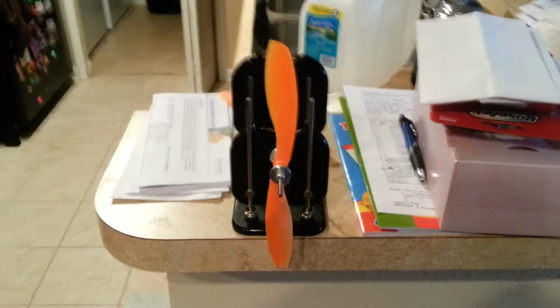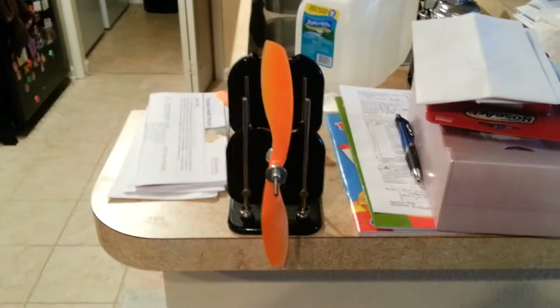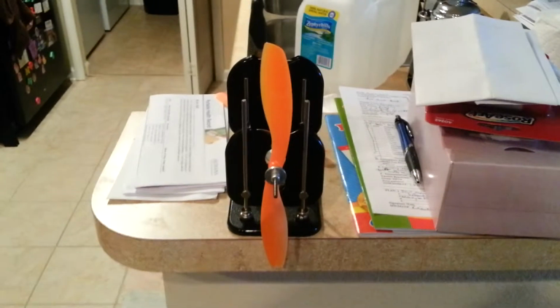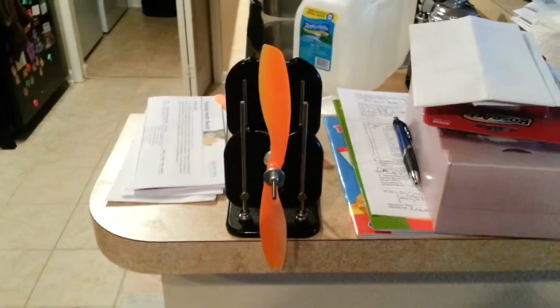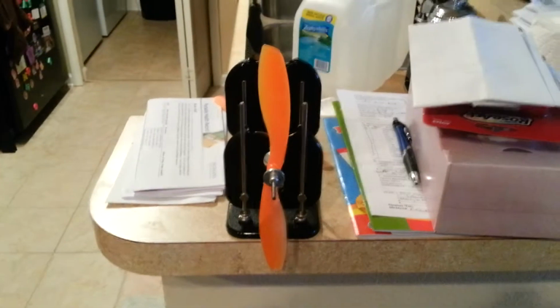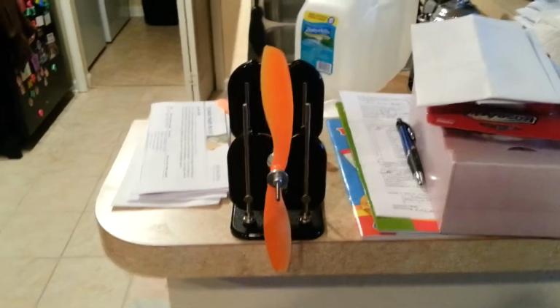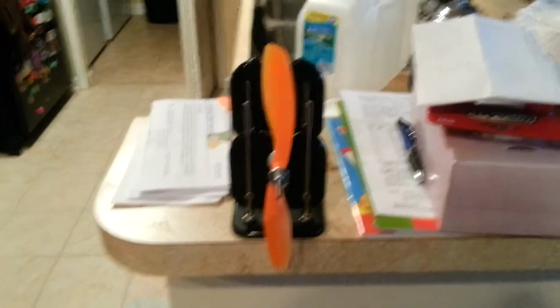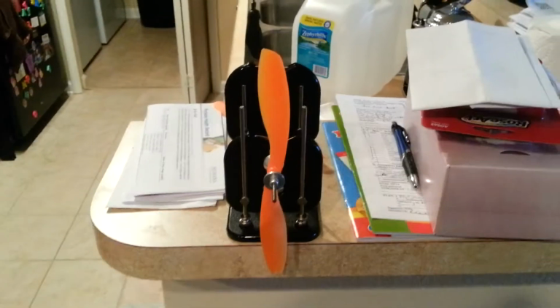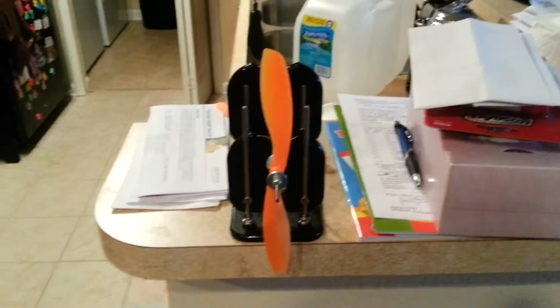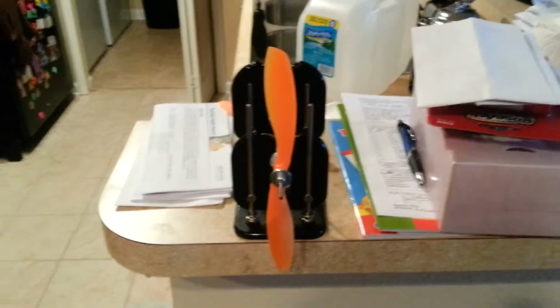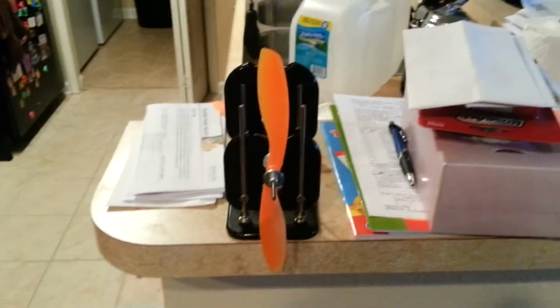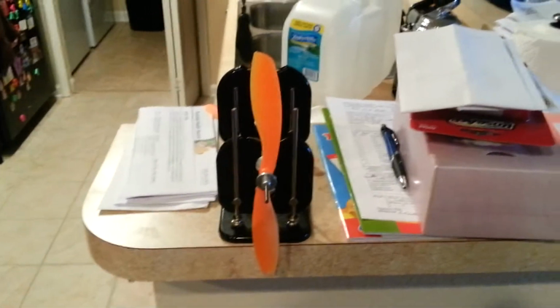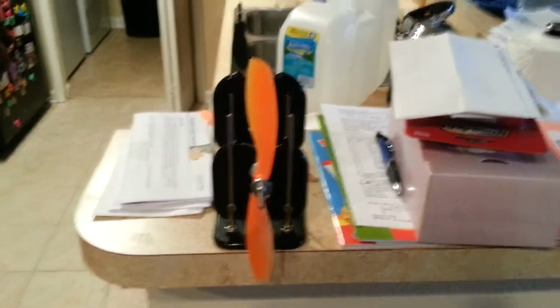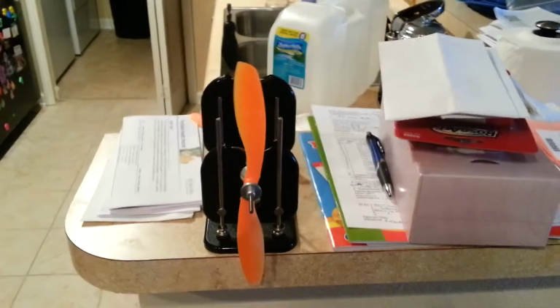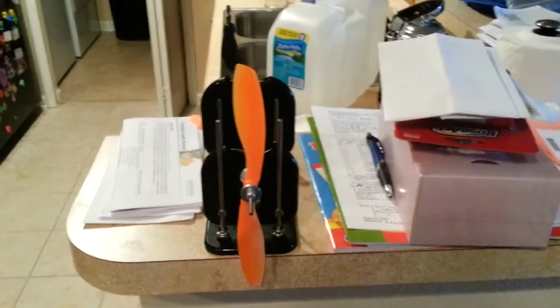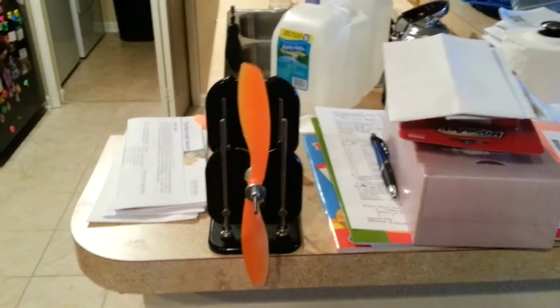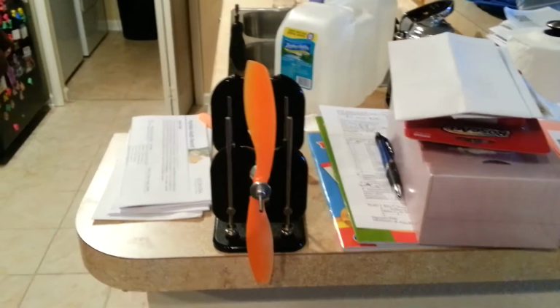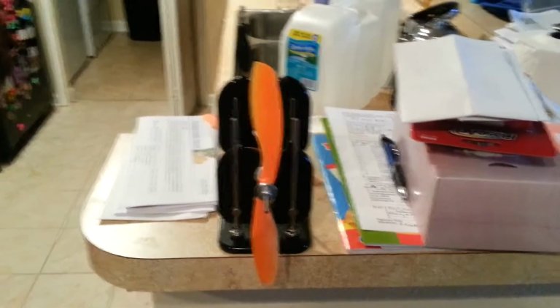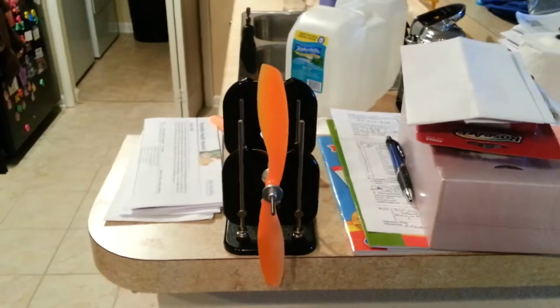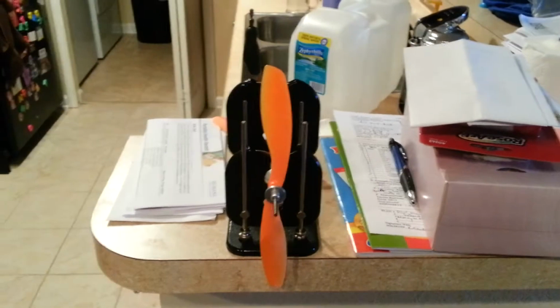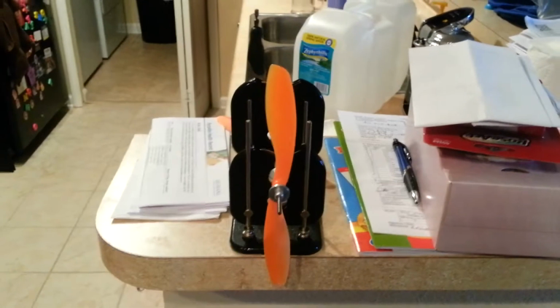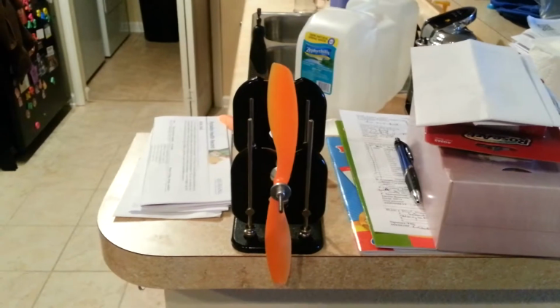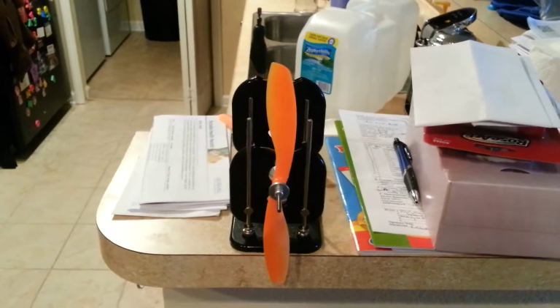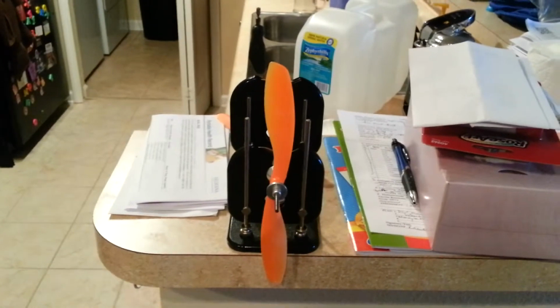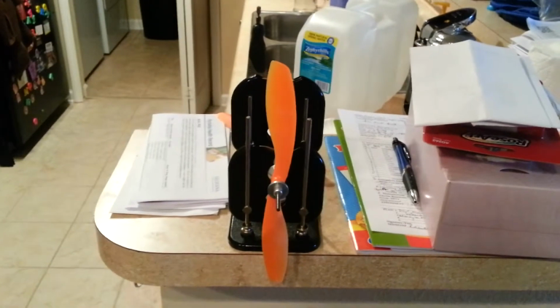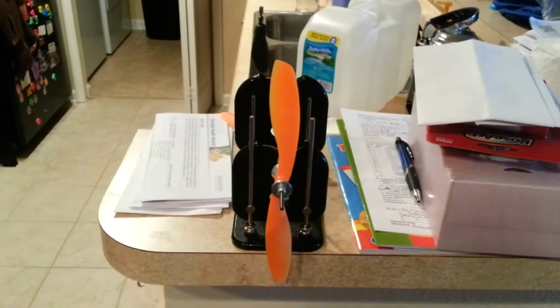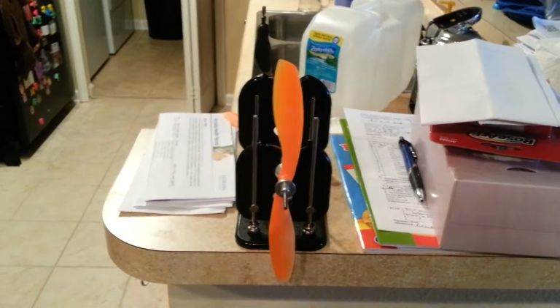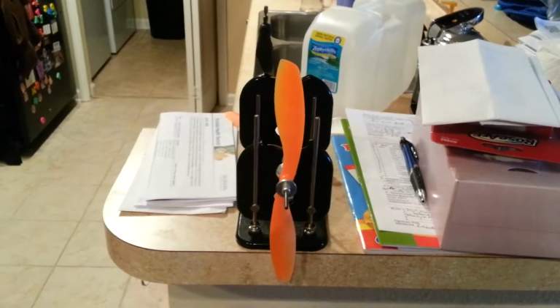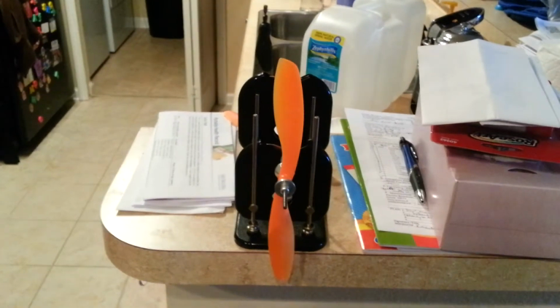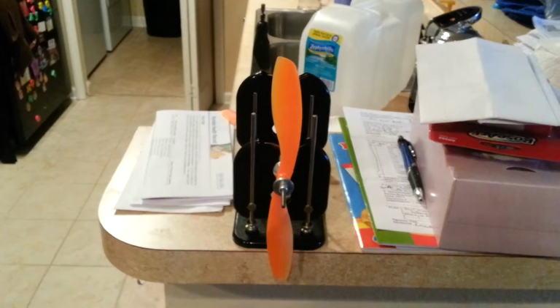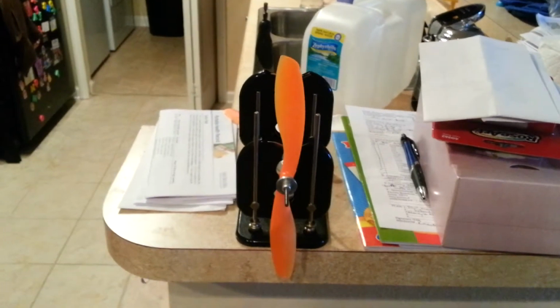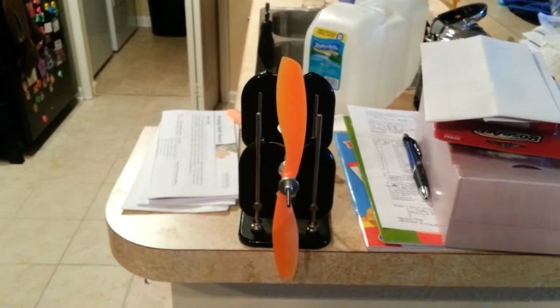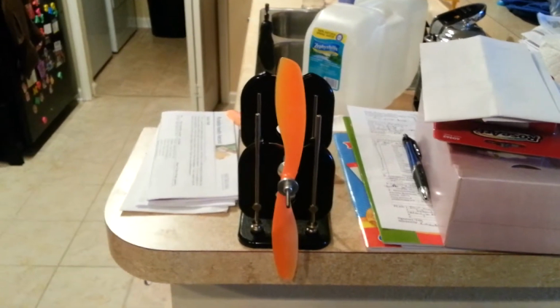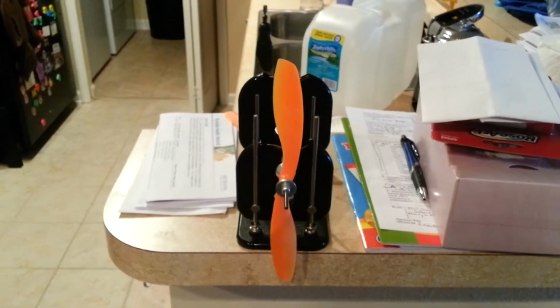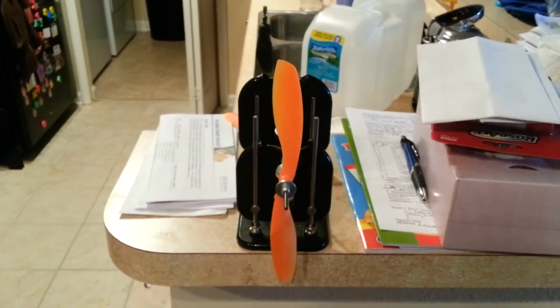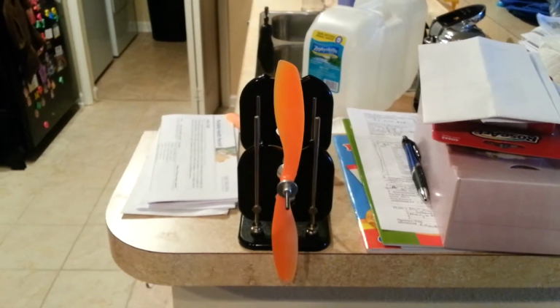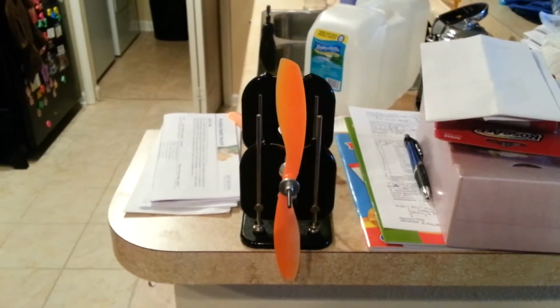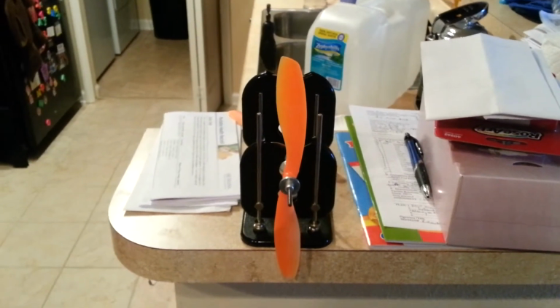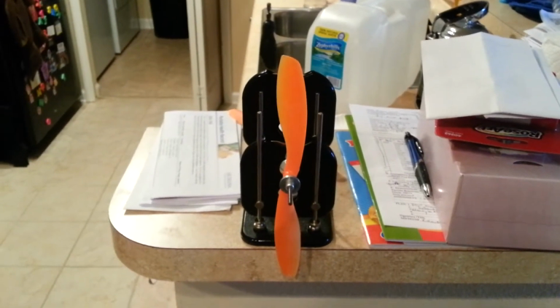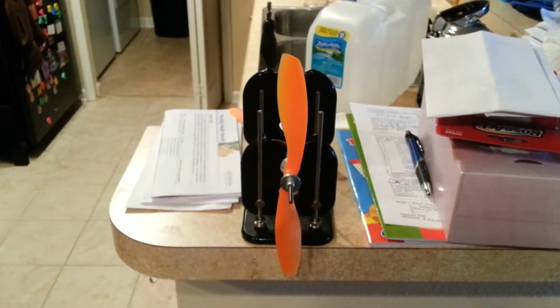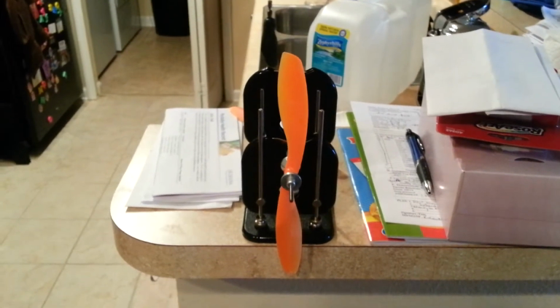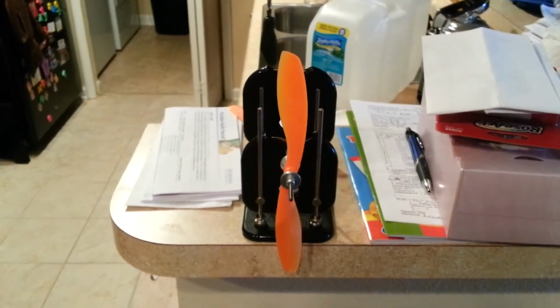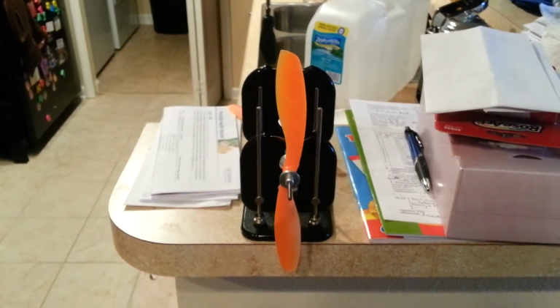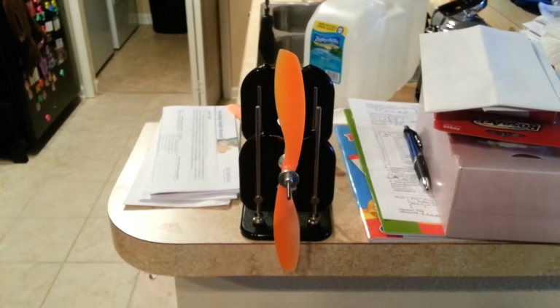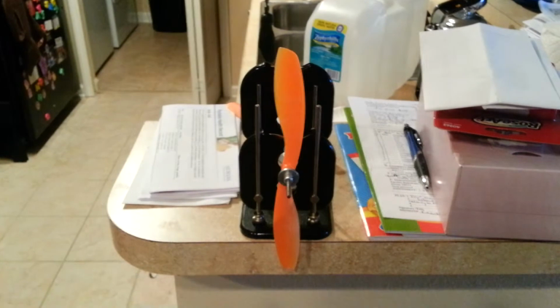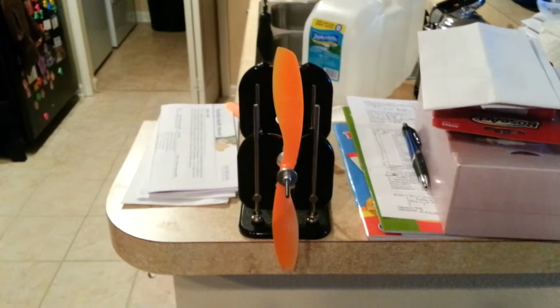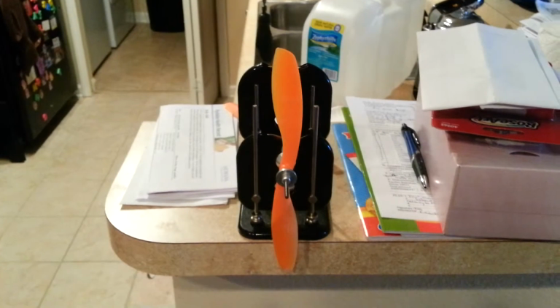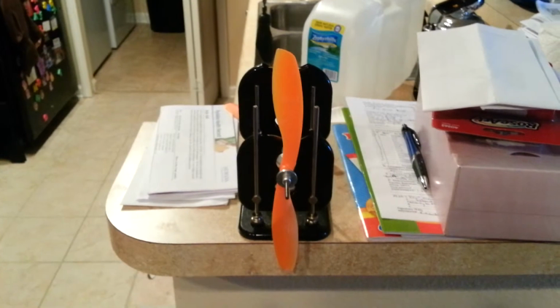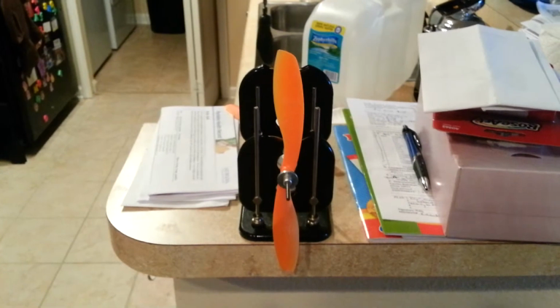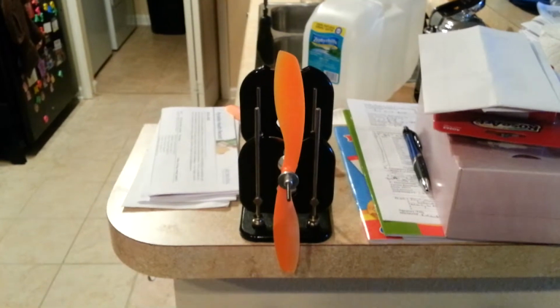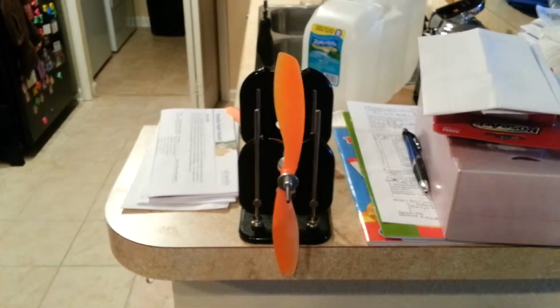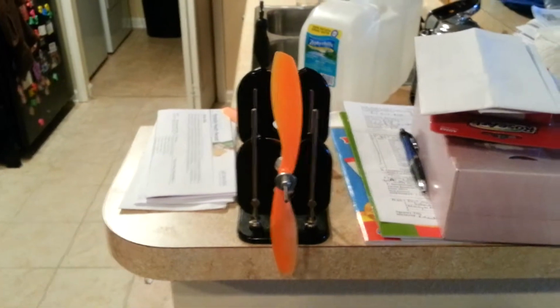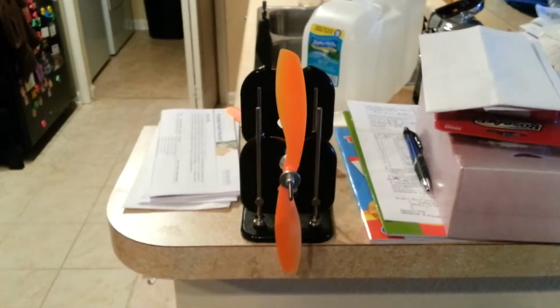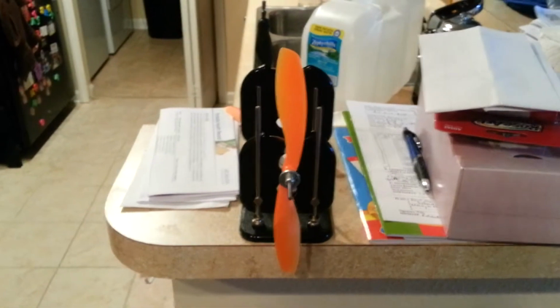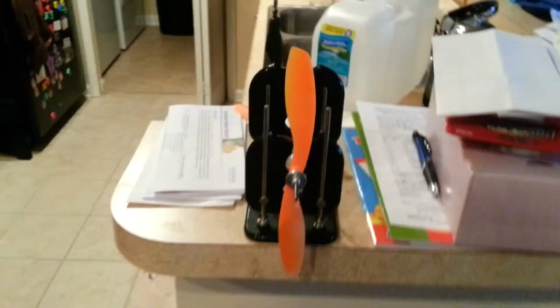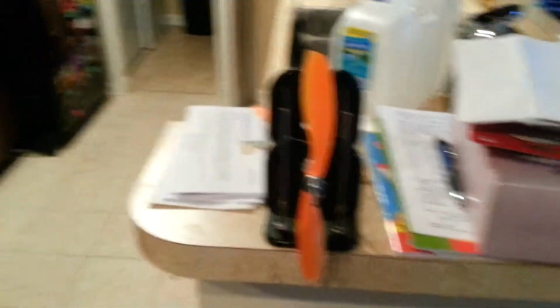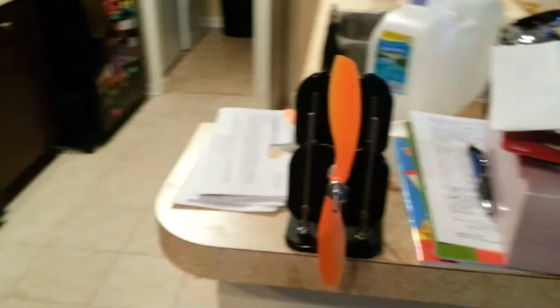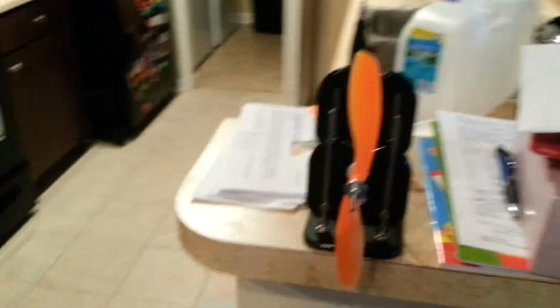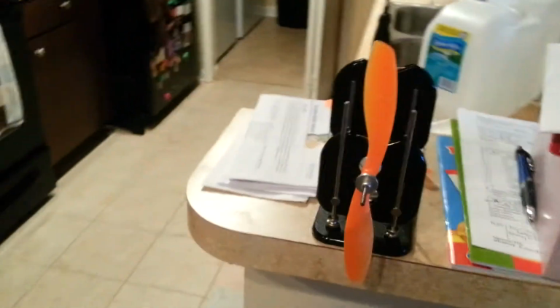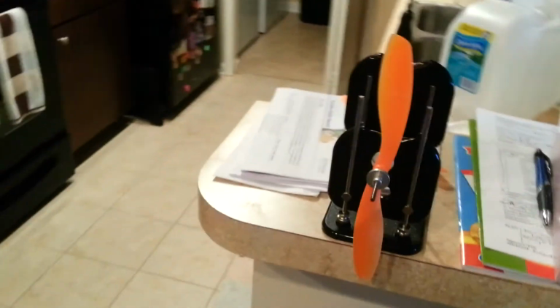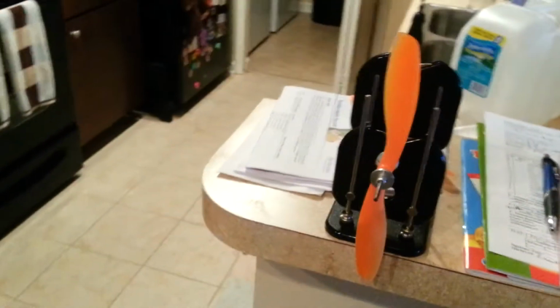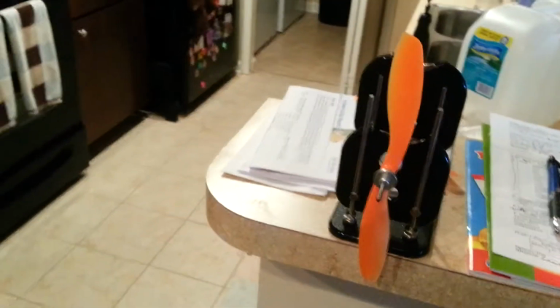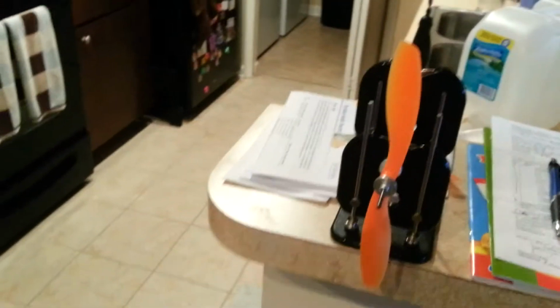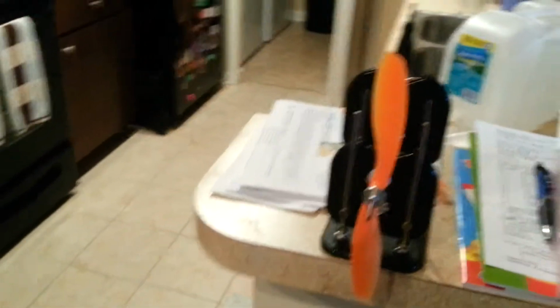Hey everyone, I just wanted to share a quick video with you. I am, again, still fighting jello problems.